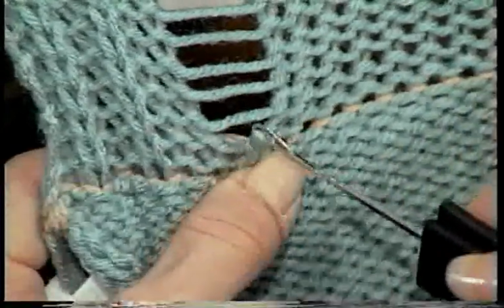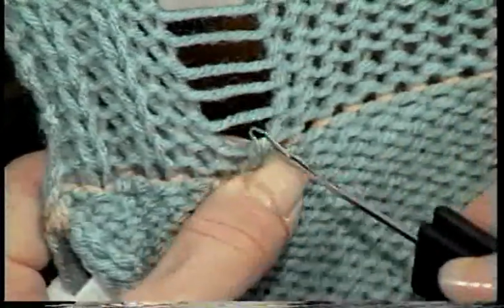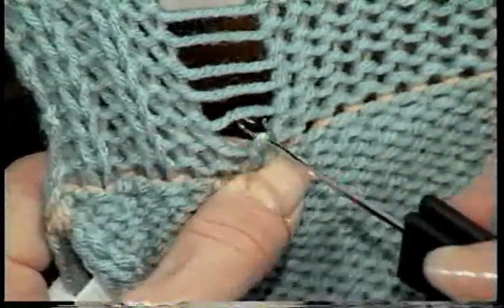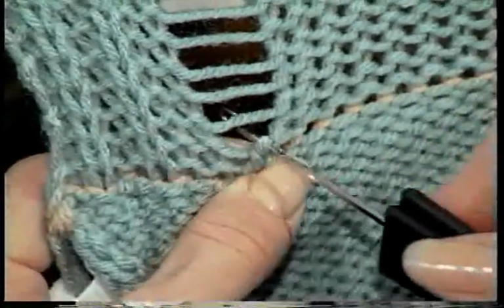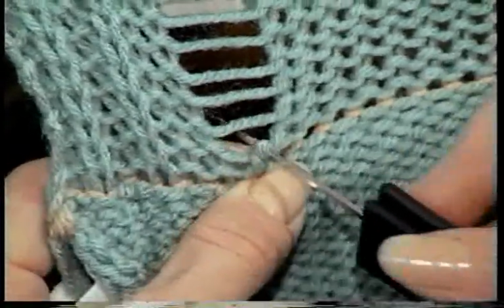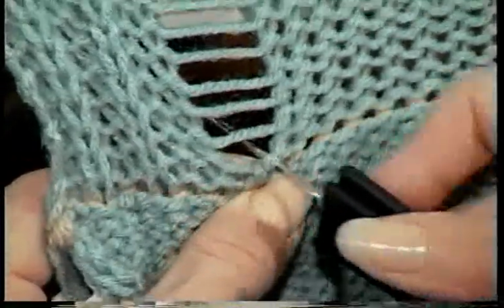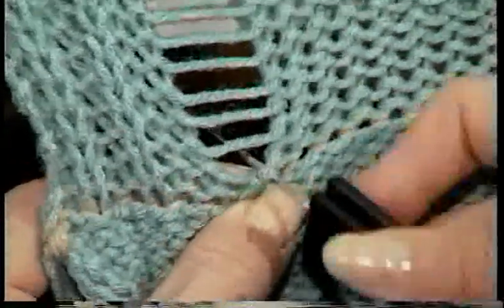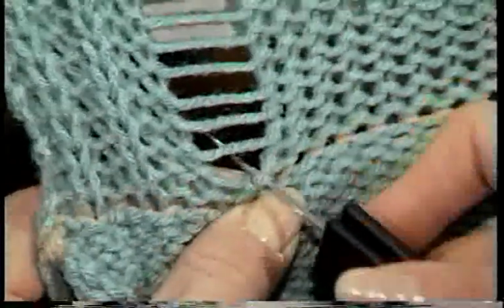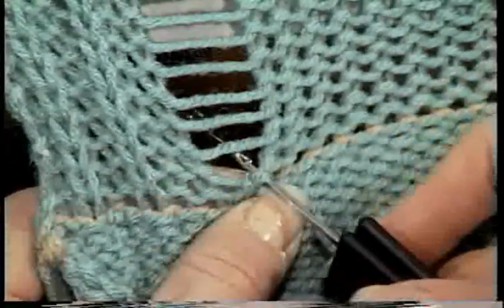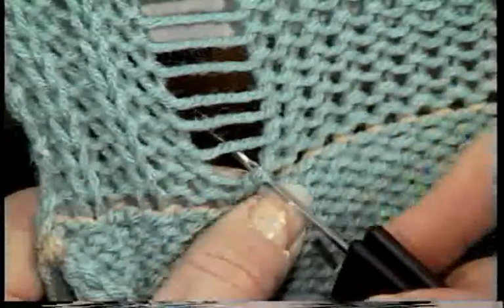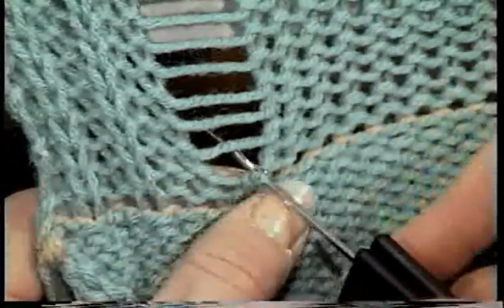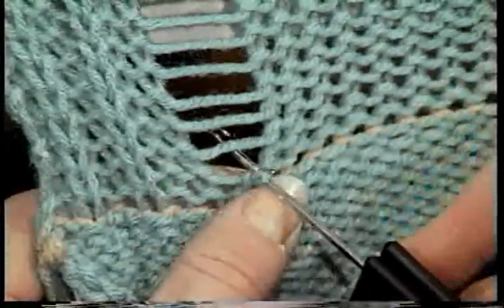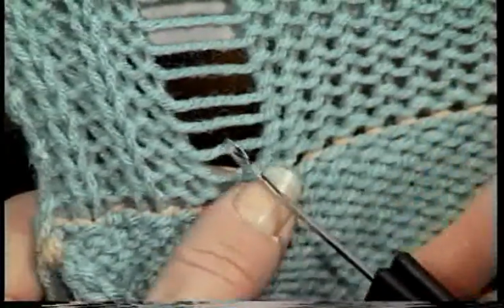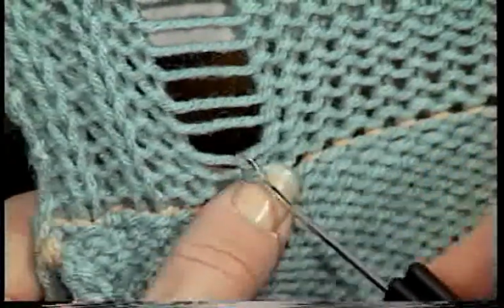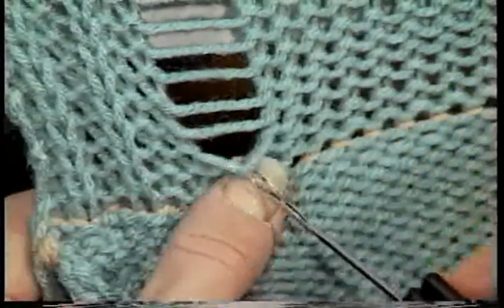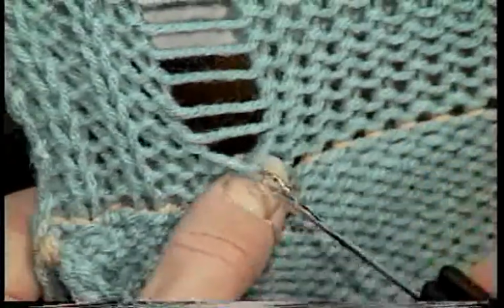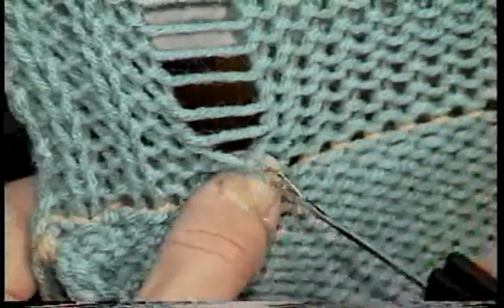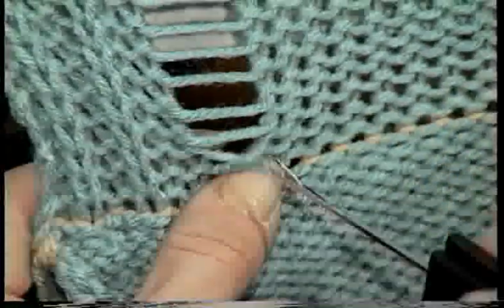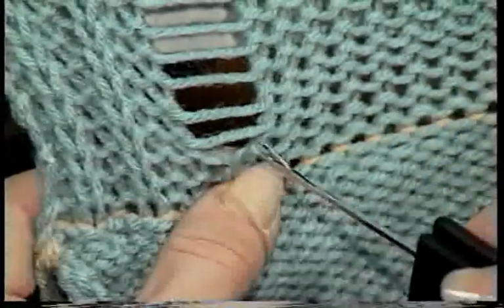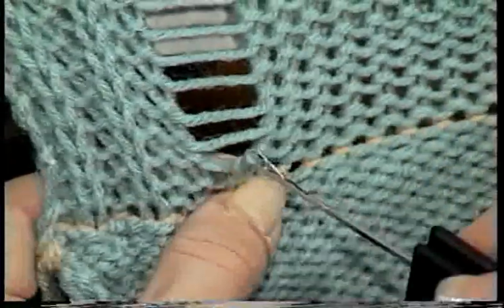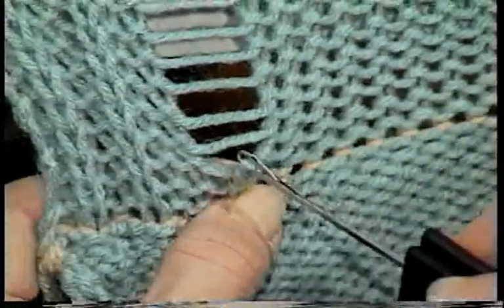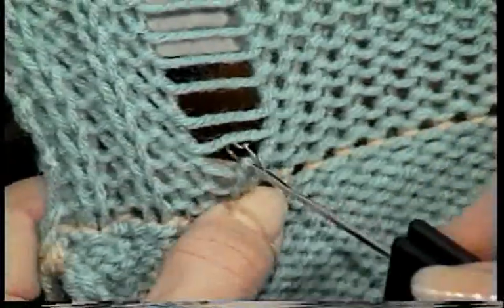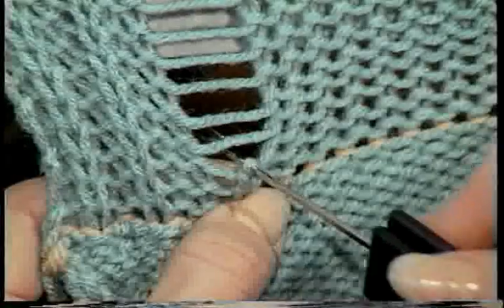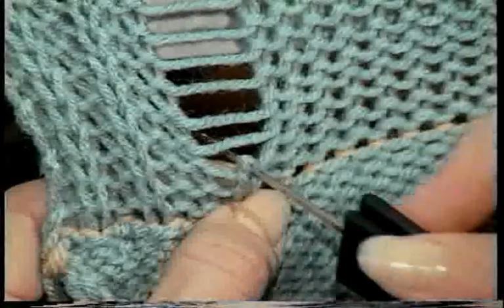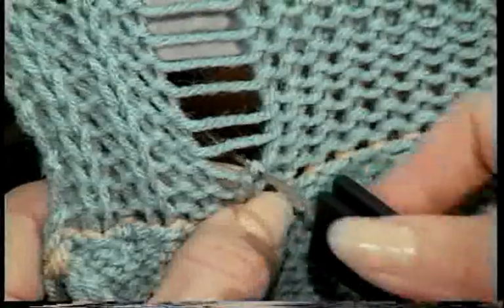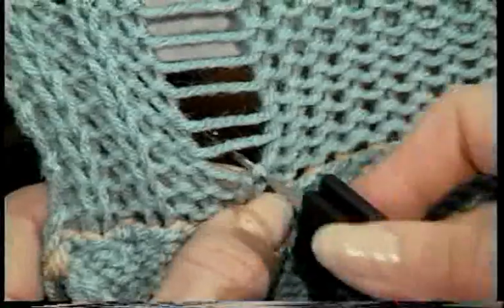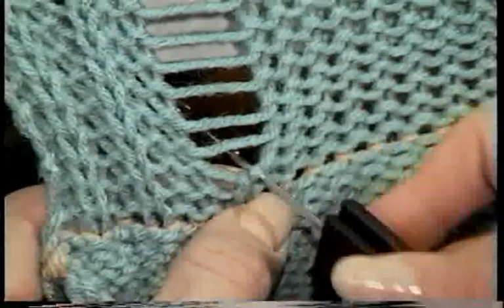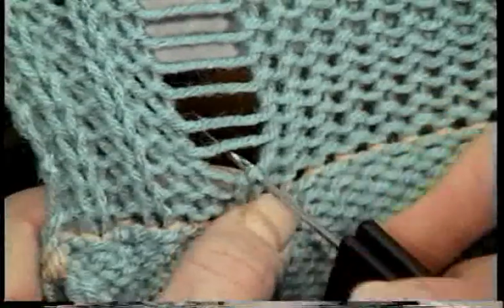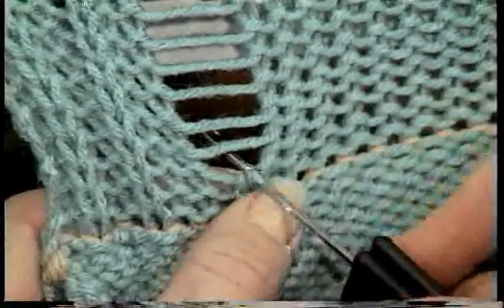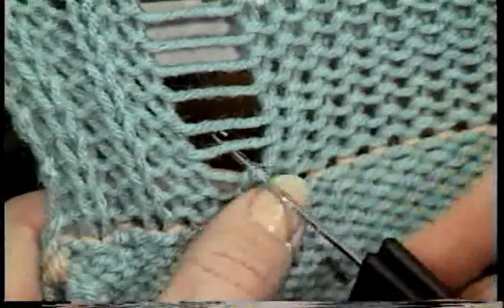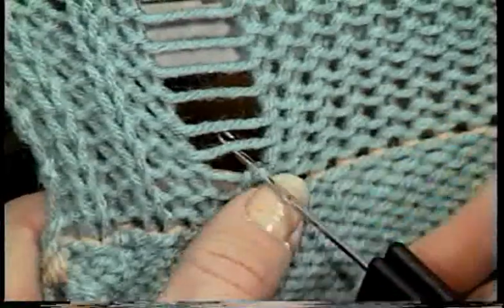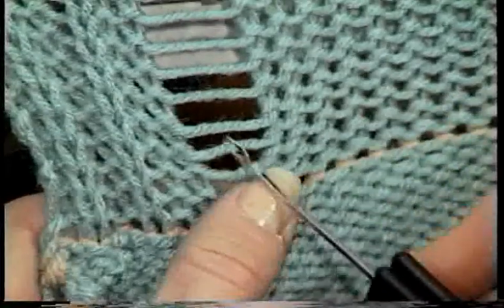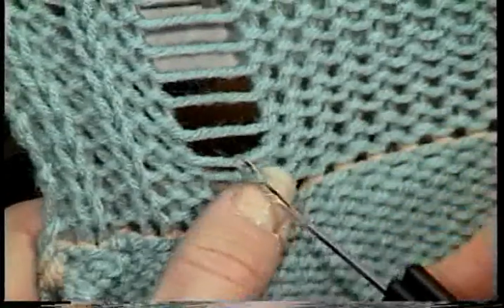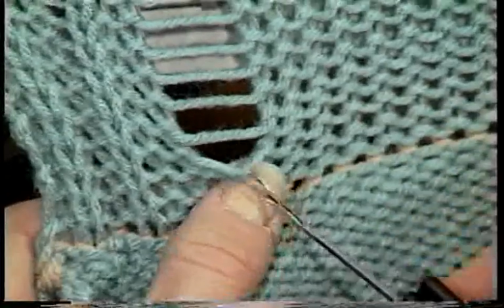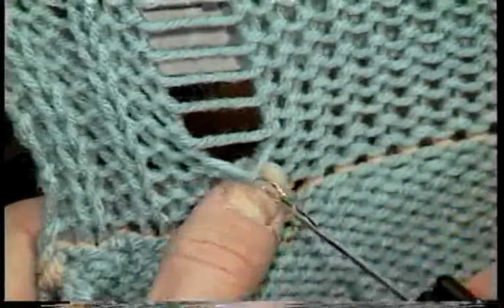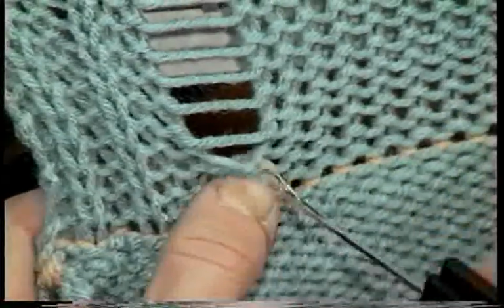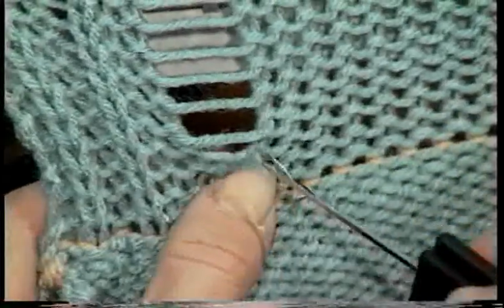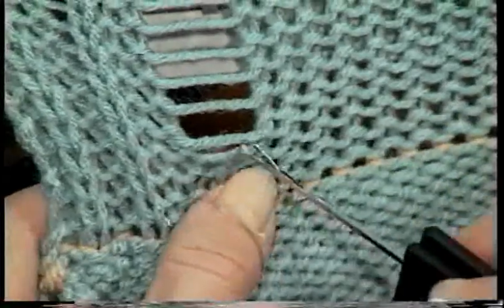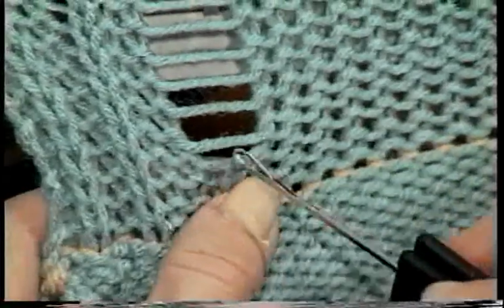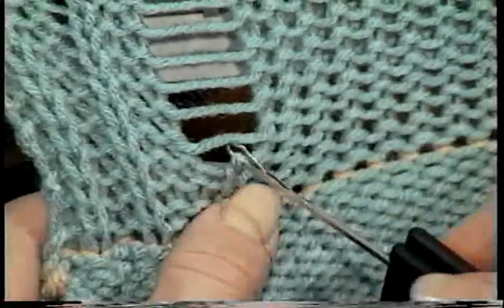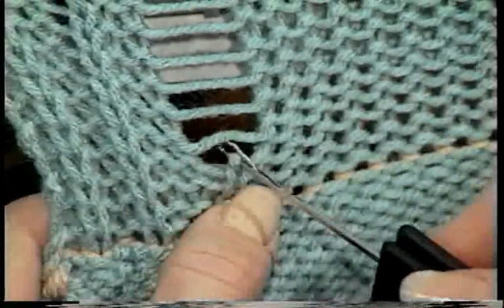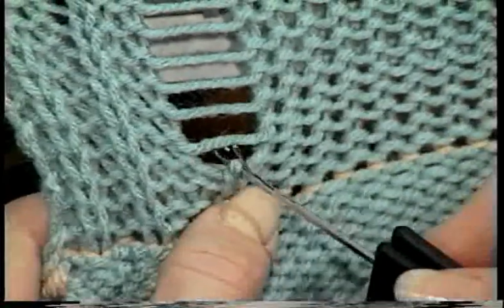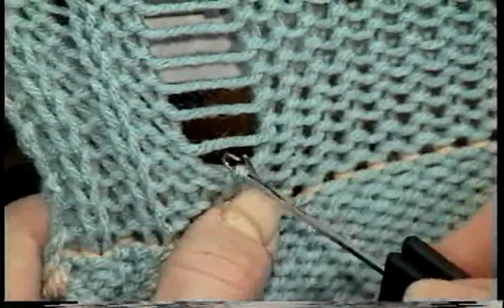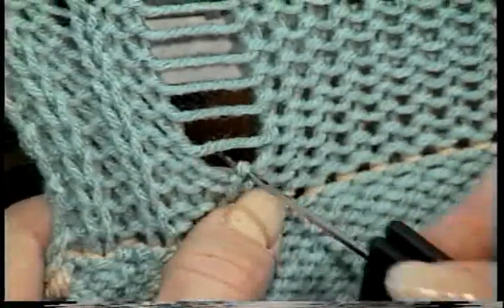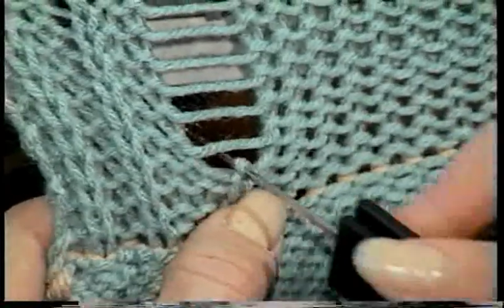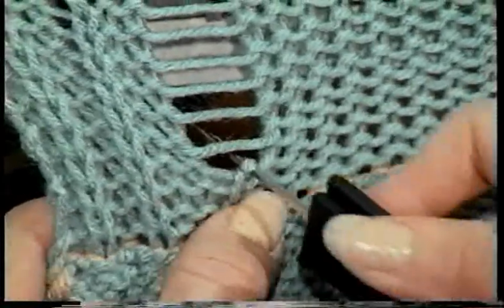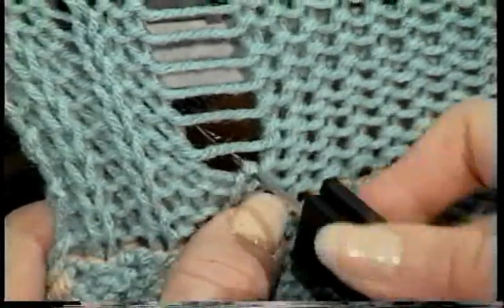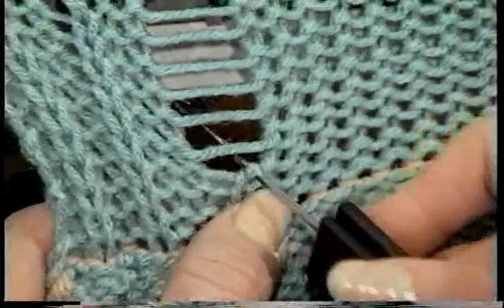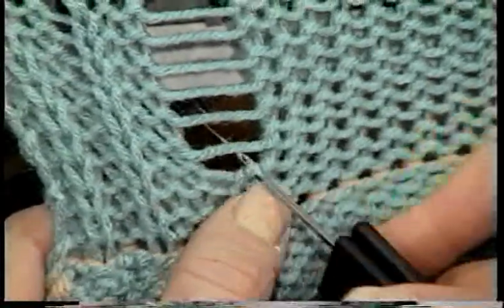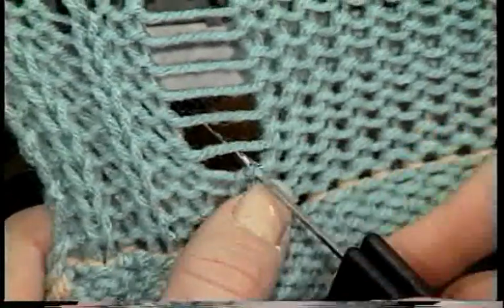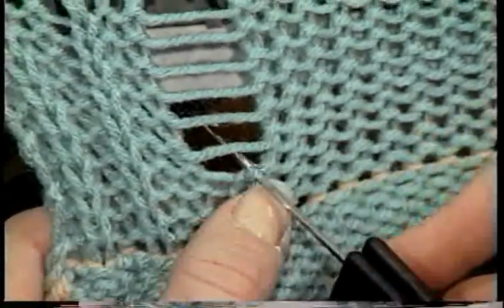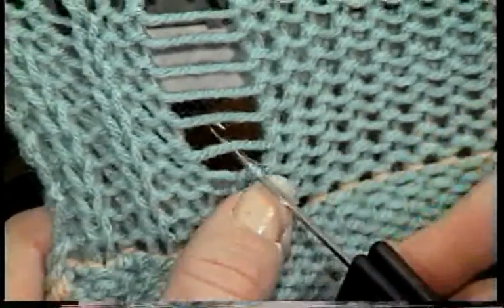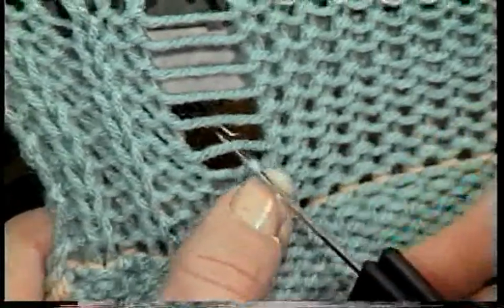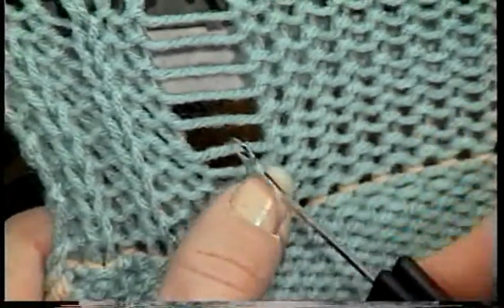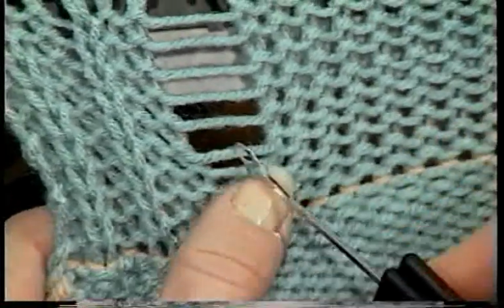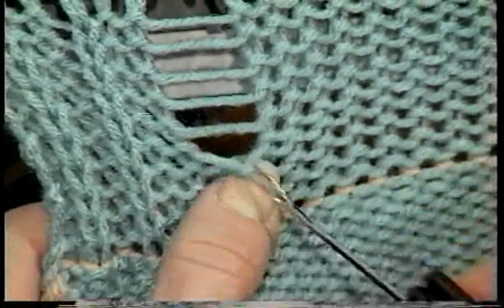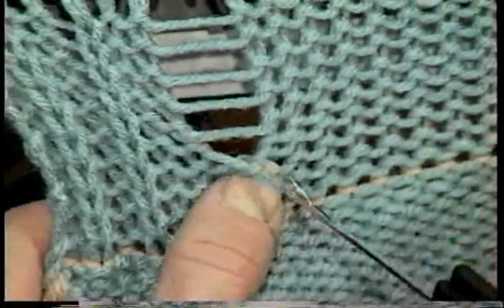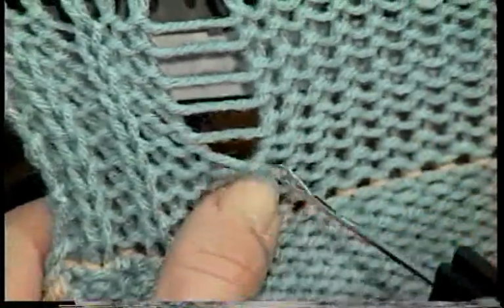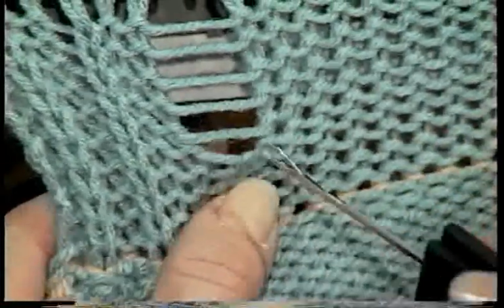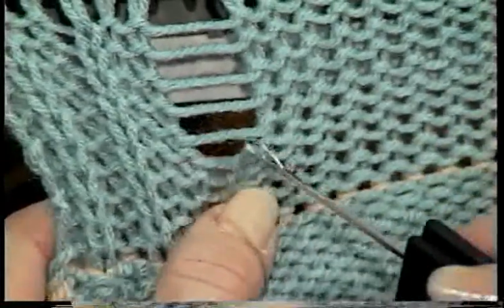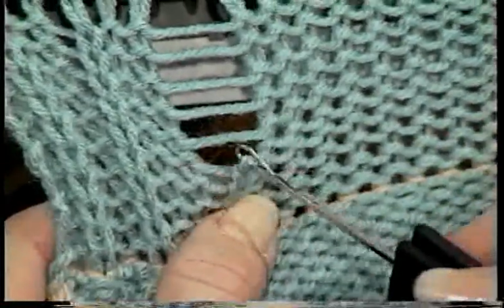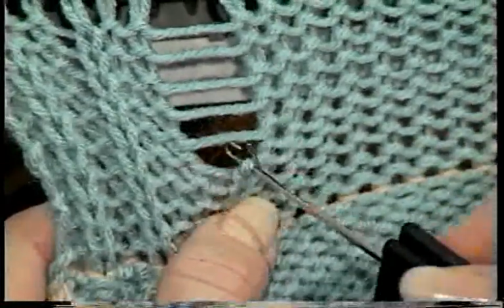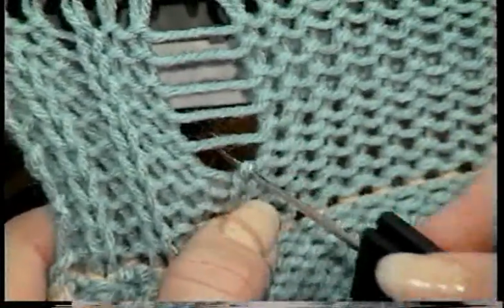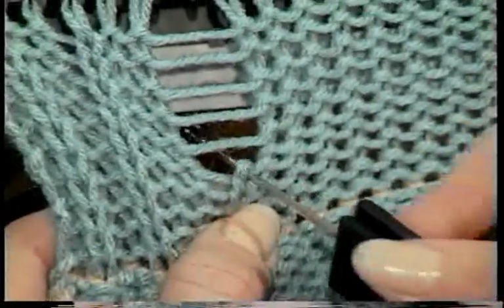When you are first learning to do ribbing, it may seem very time consuming, but once you get used to it, the ribbing can go quite quickly.